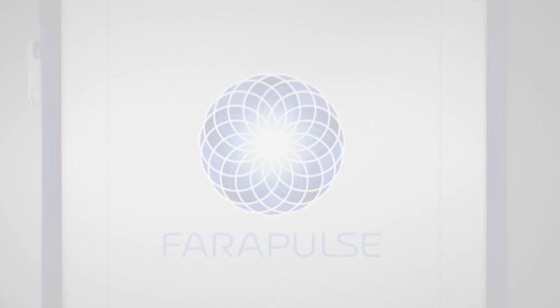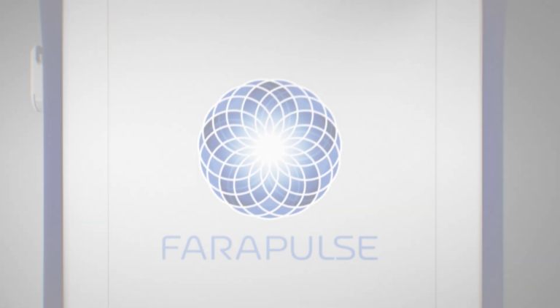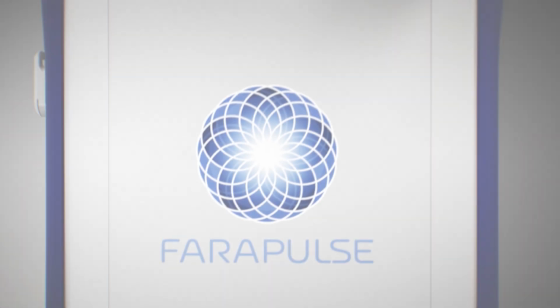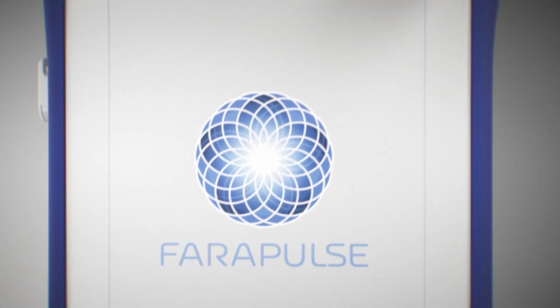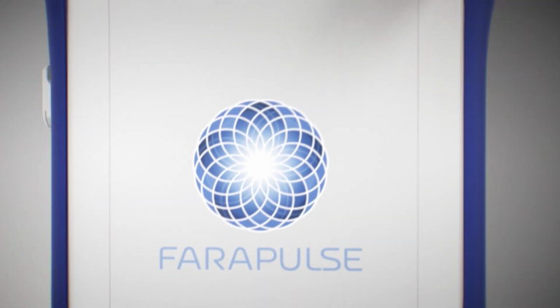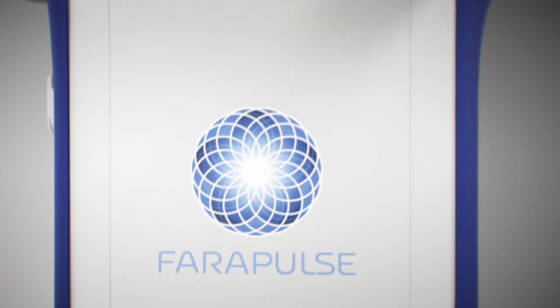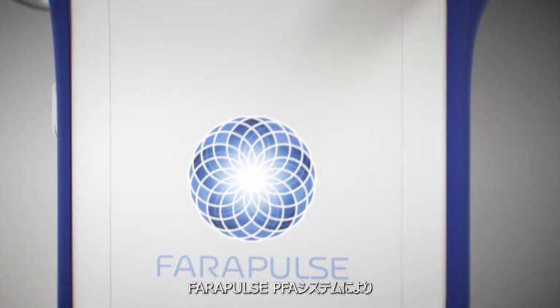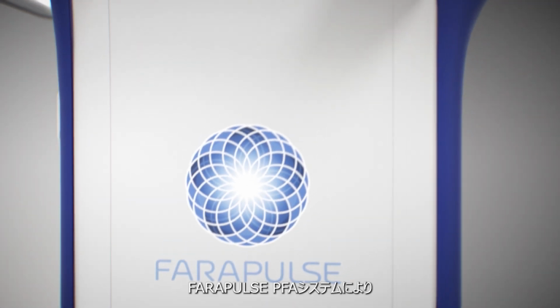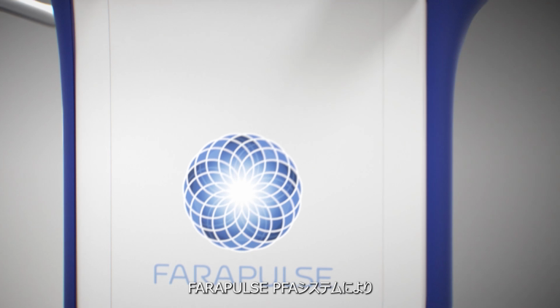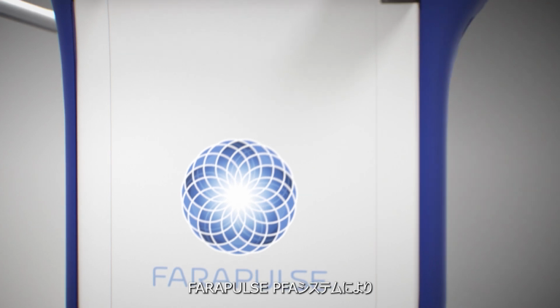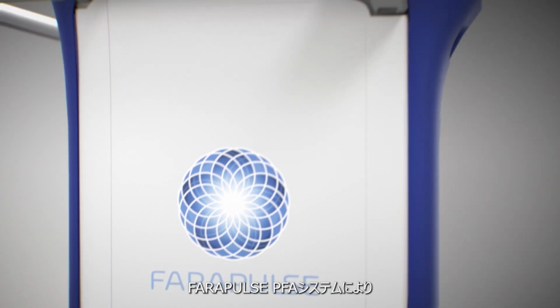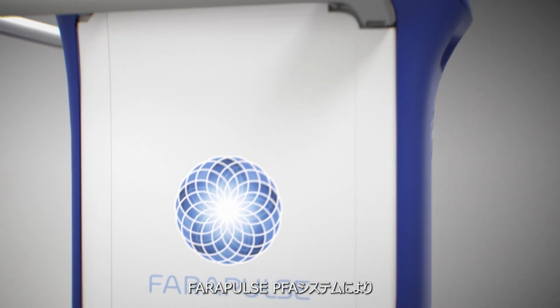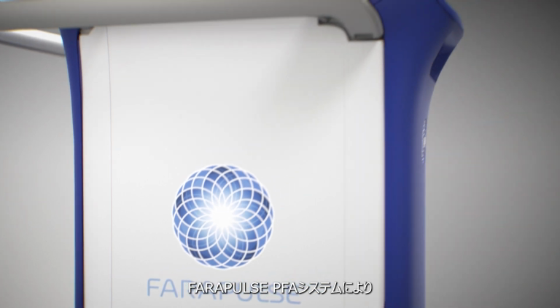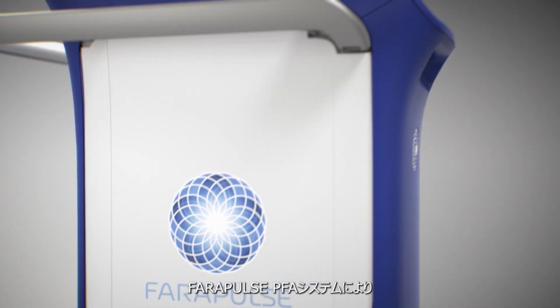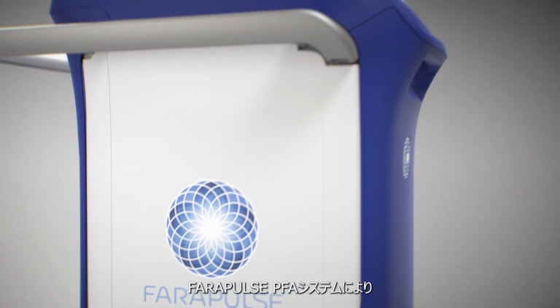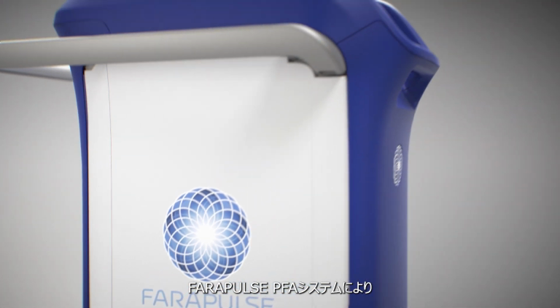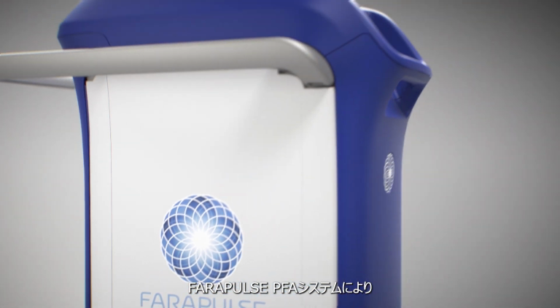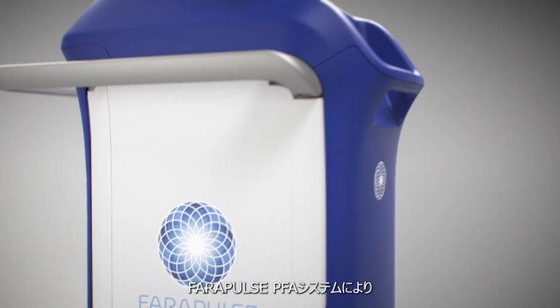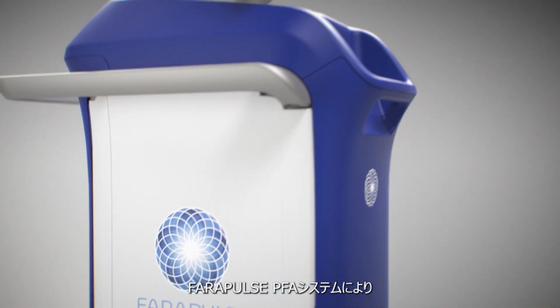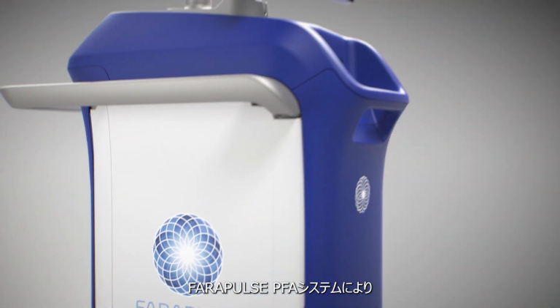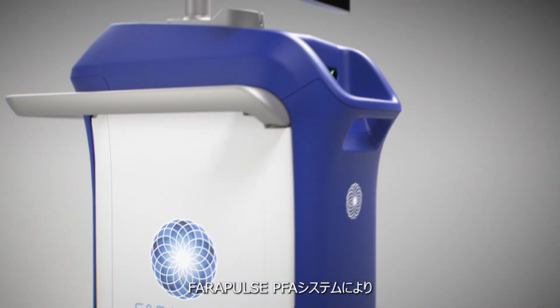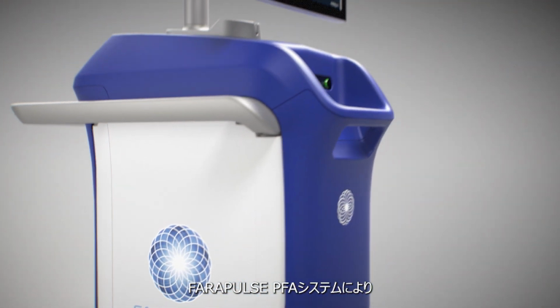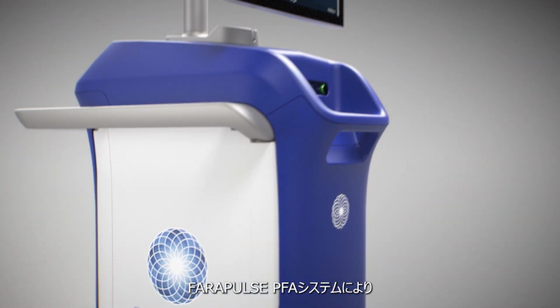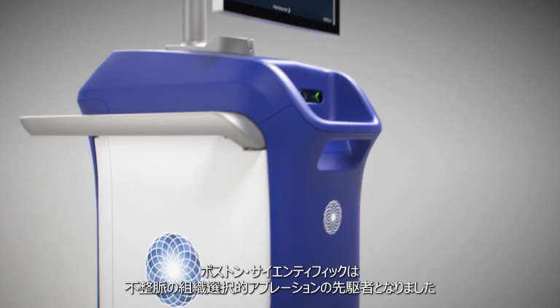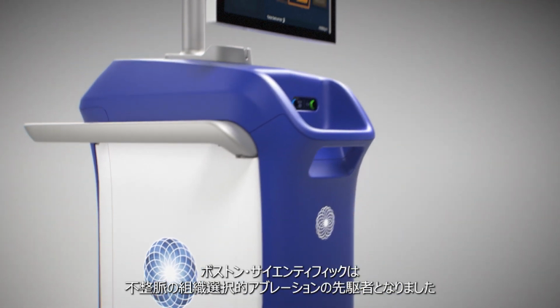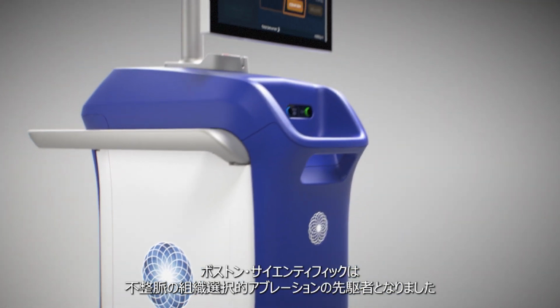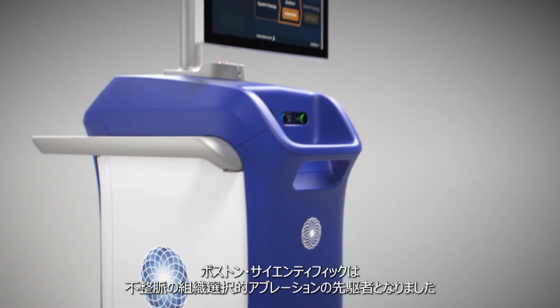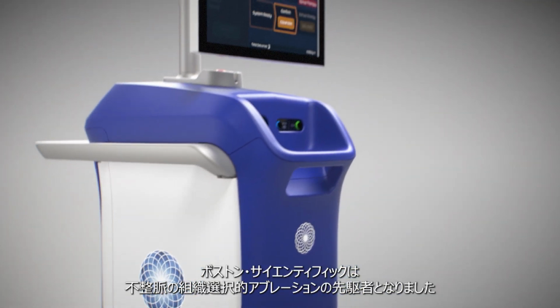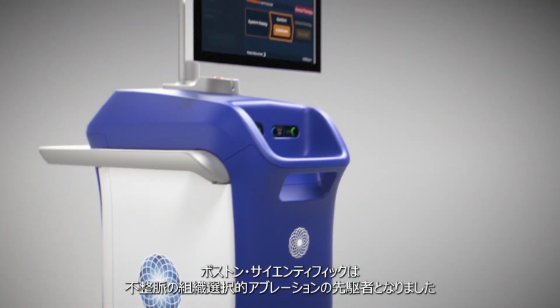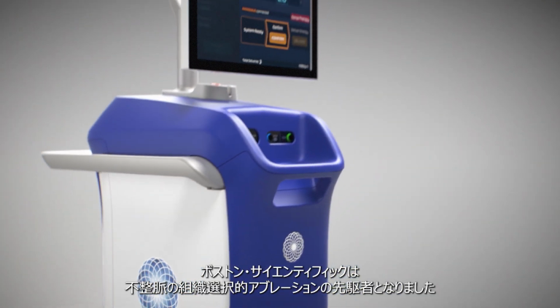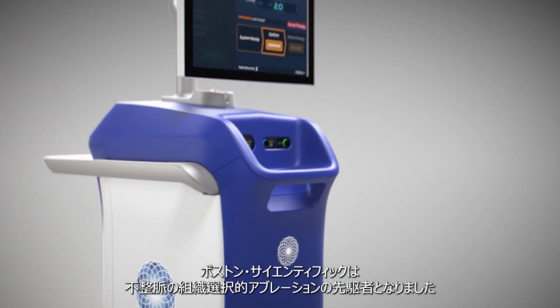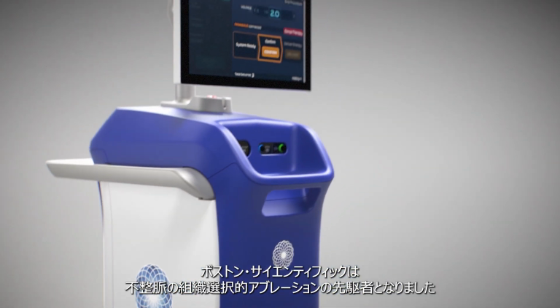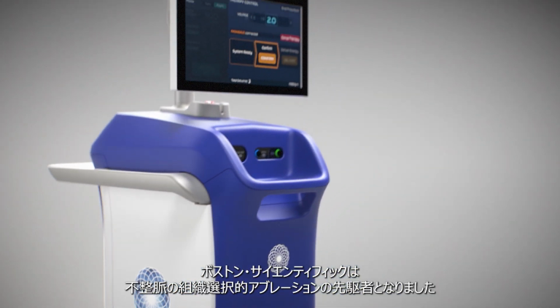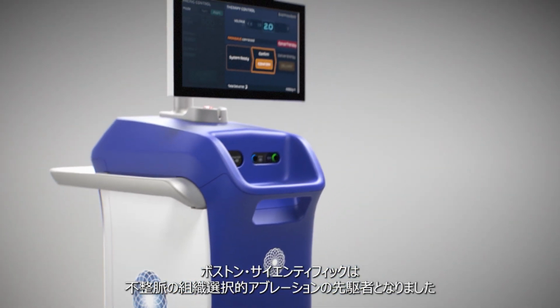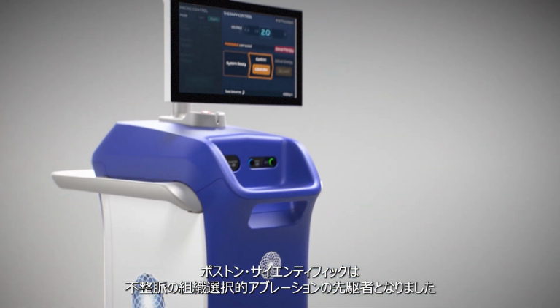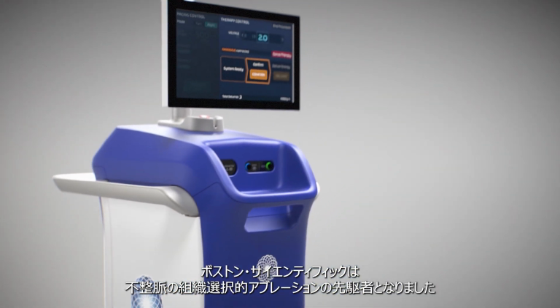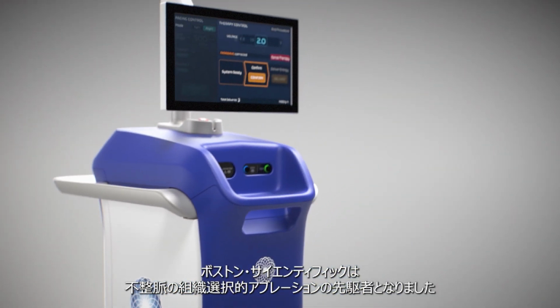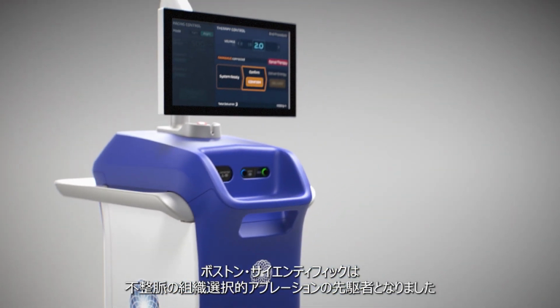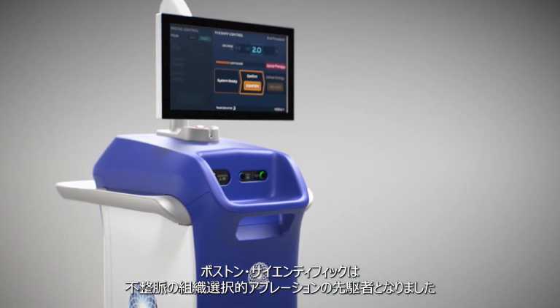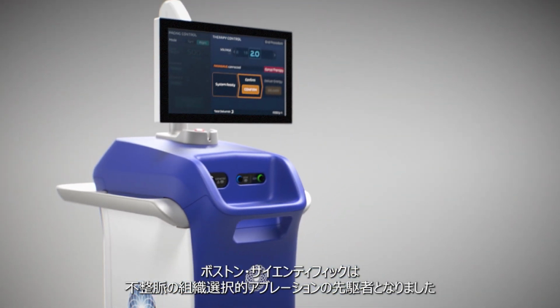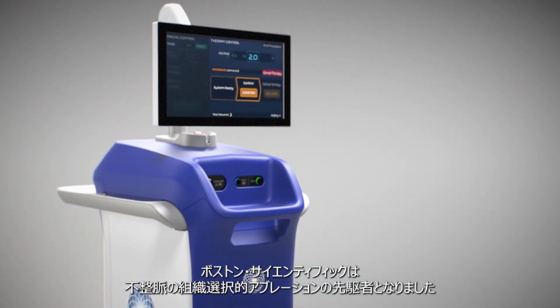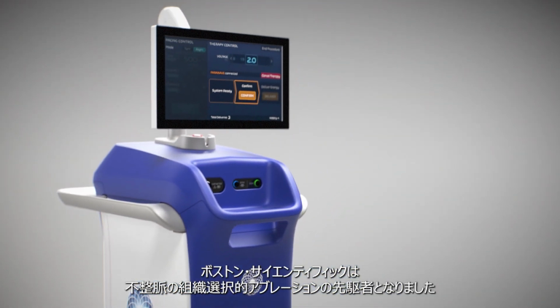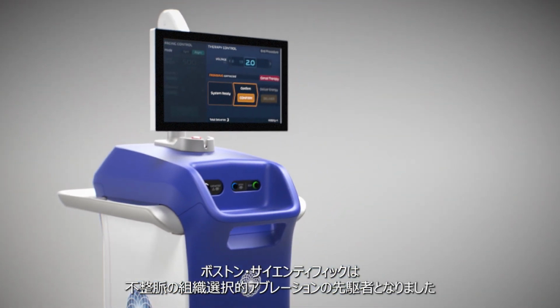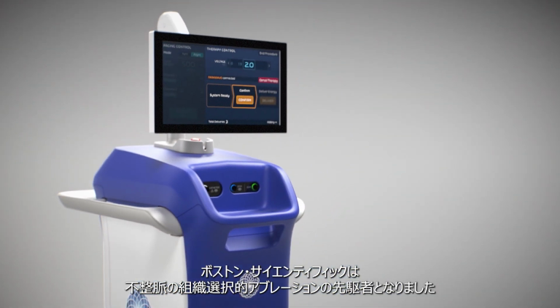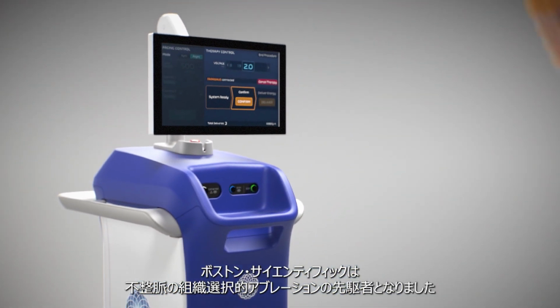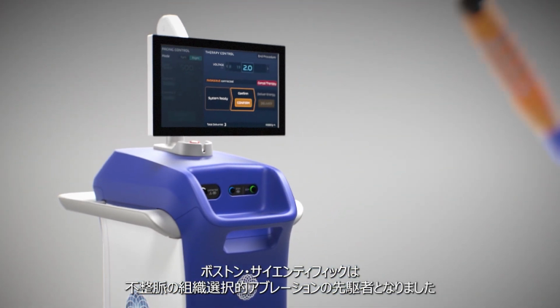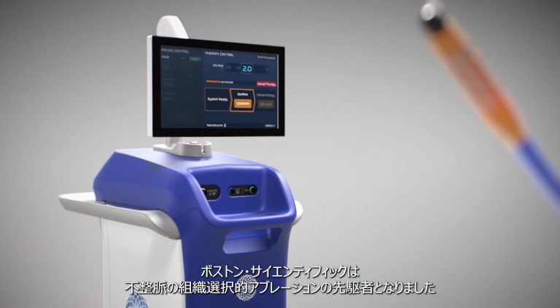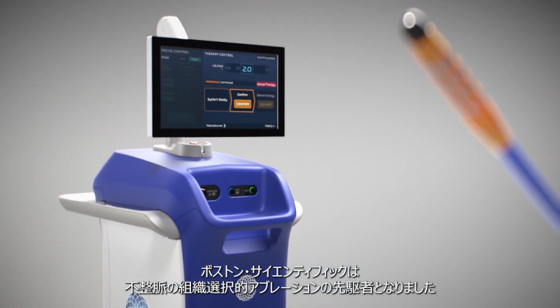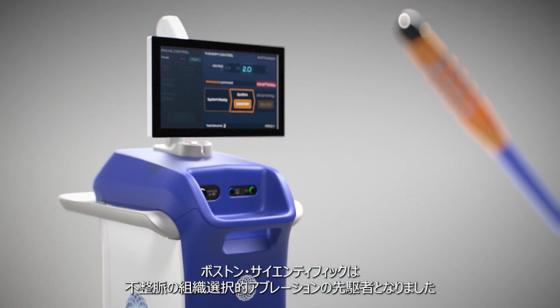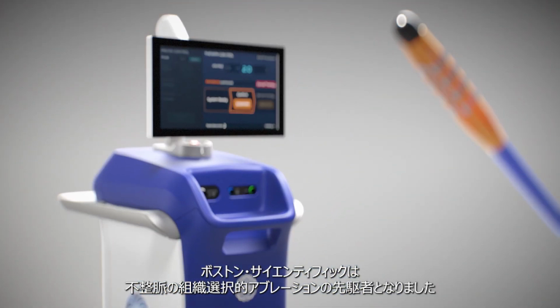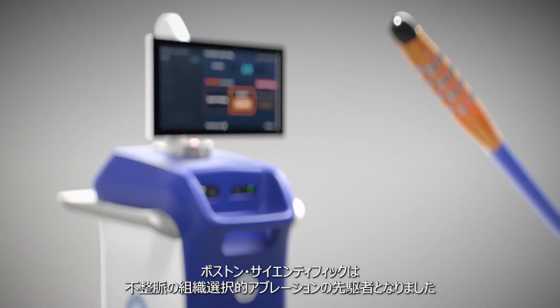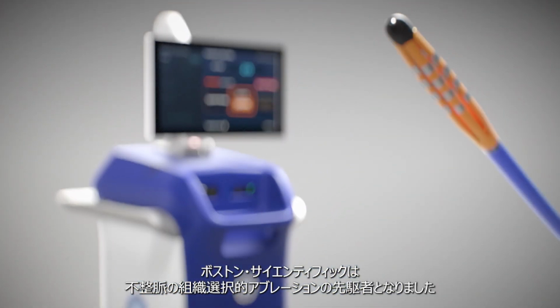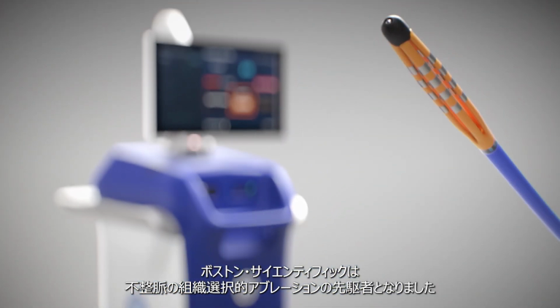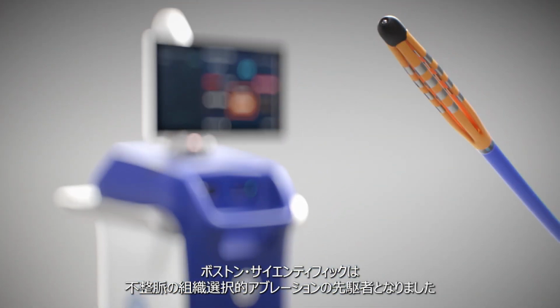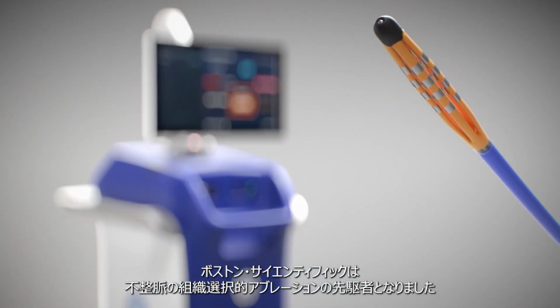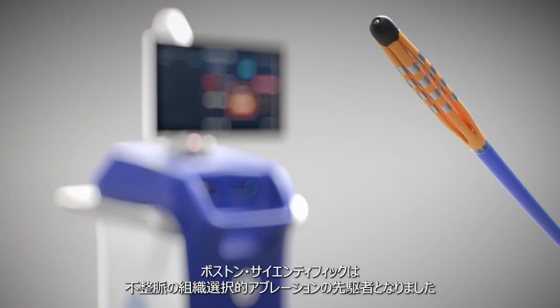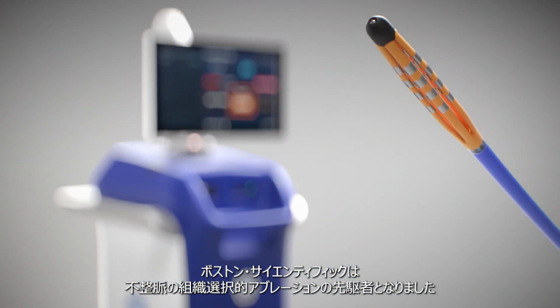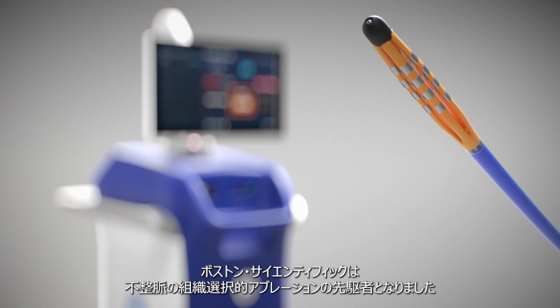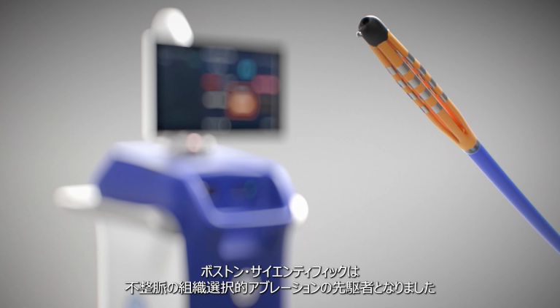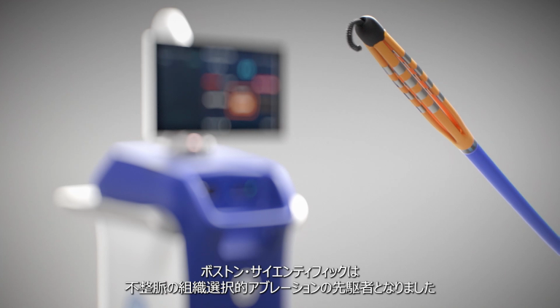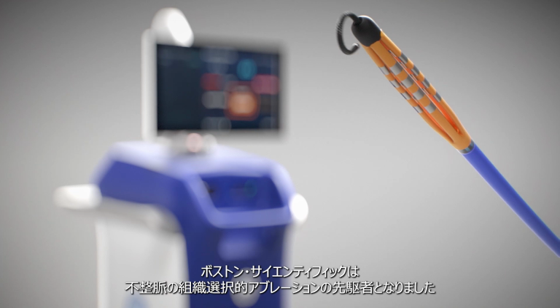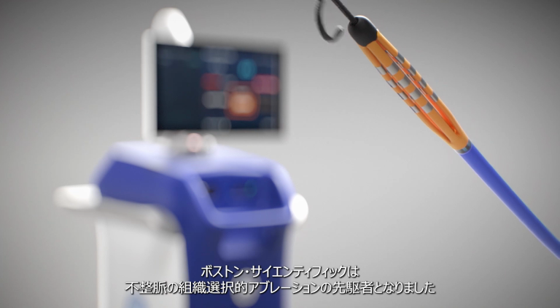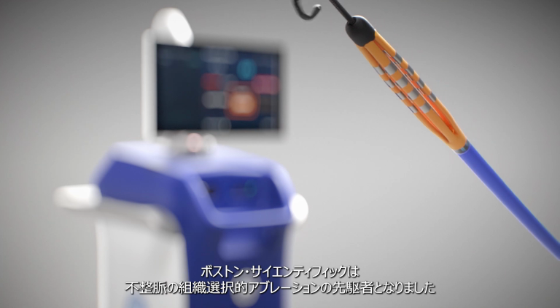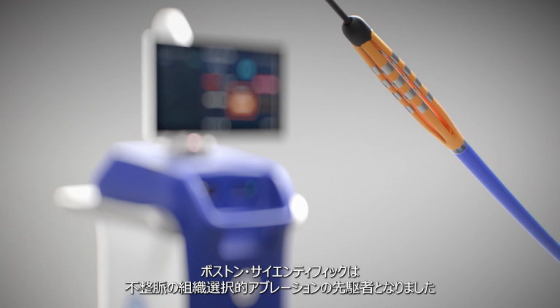With the Farapulse PFA system, Boston Scientific is pioneering tissue-selective ablation for cardiac arrhythmias.